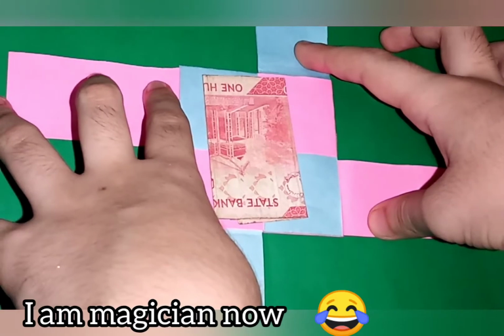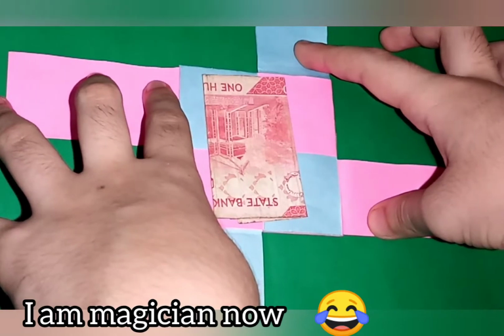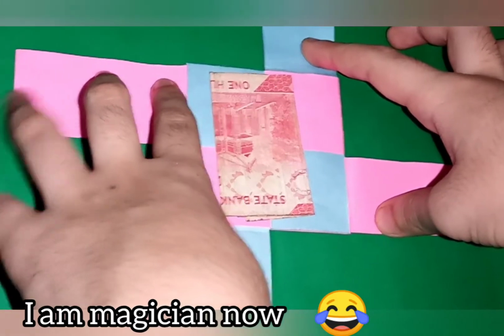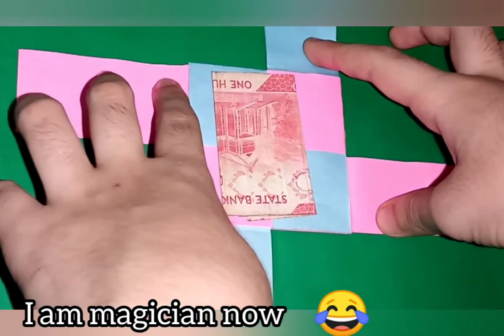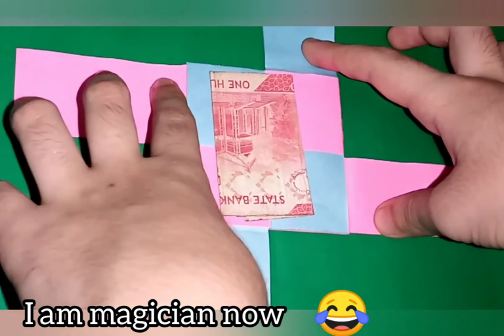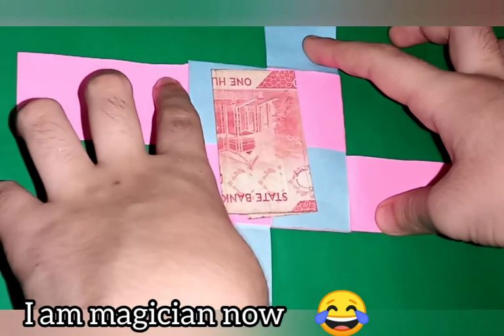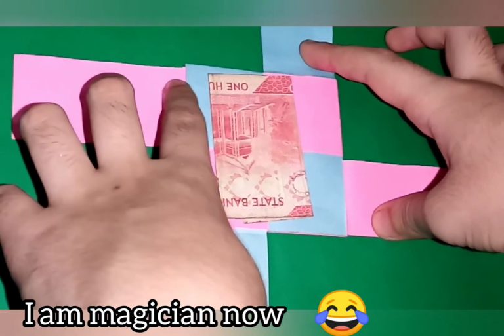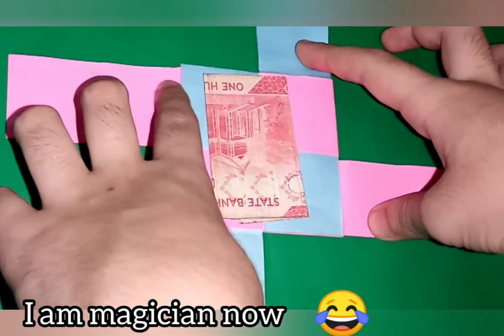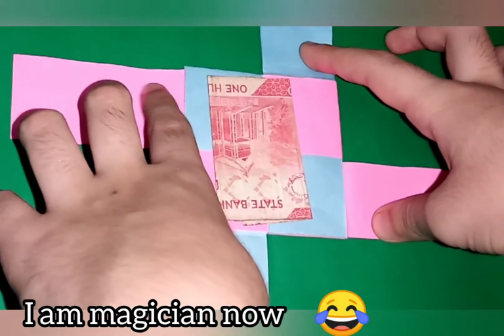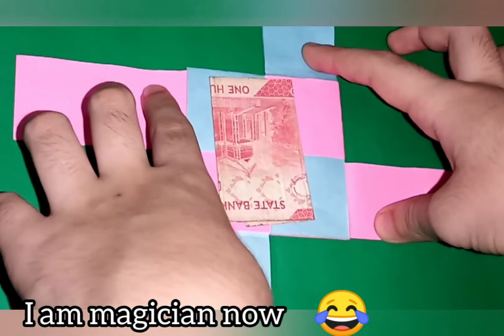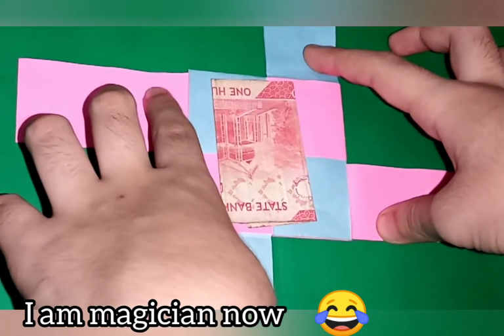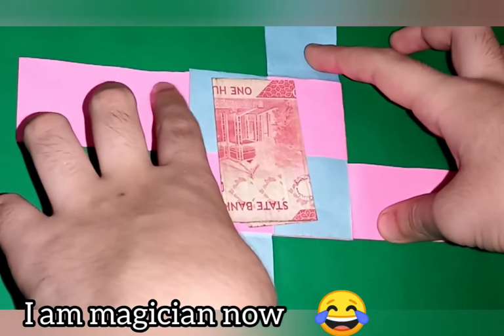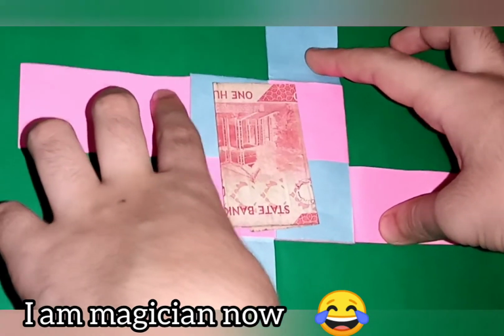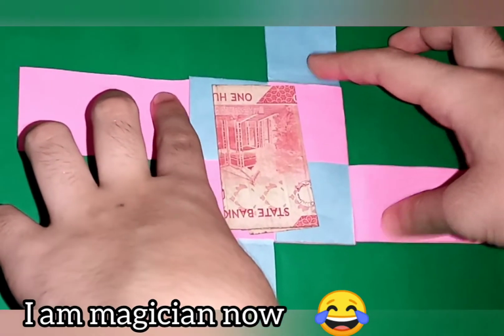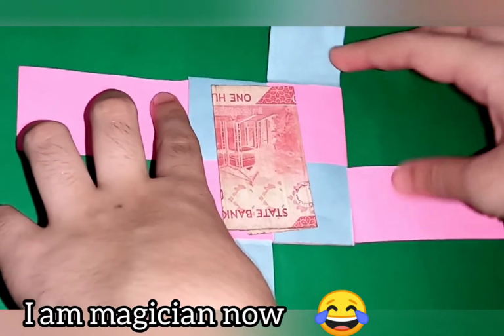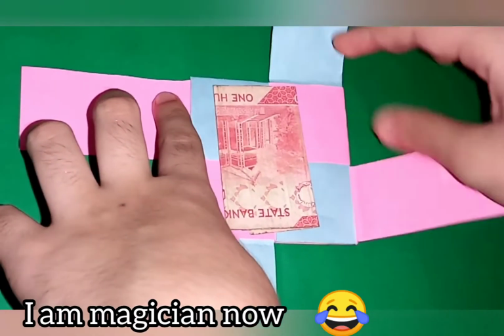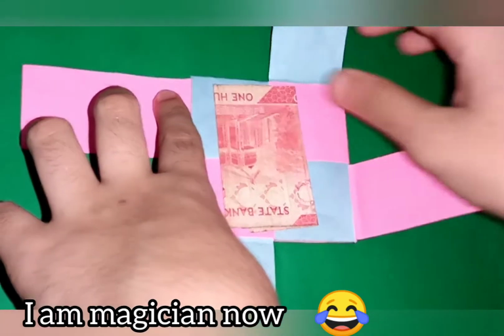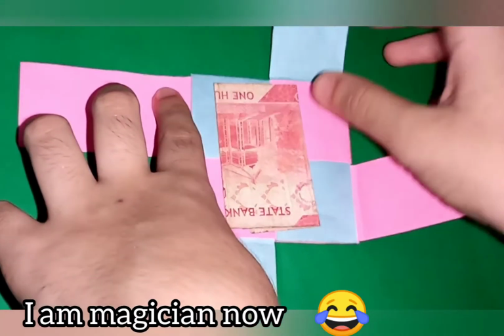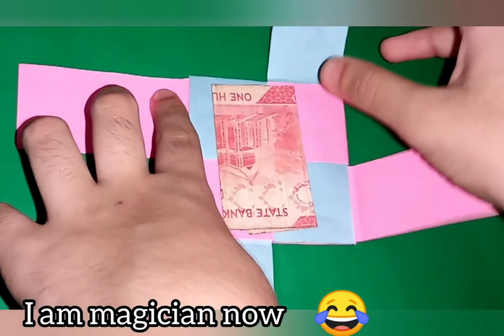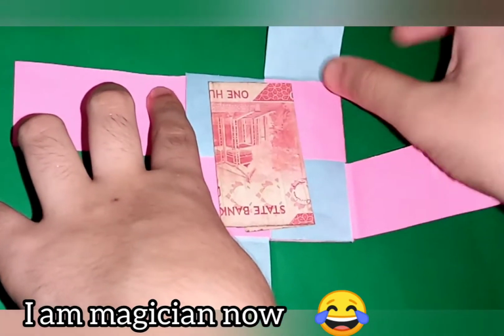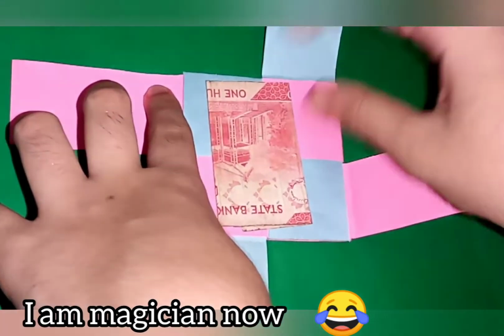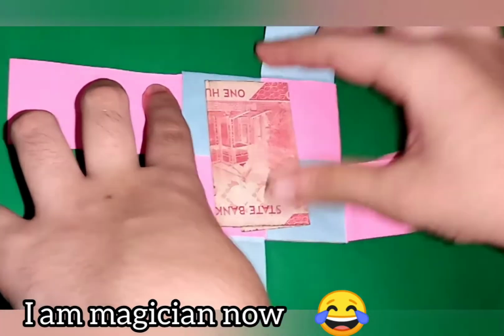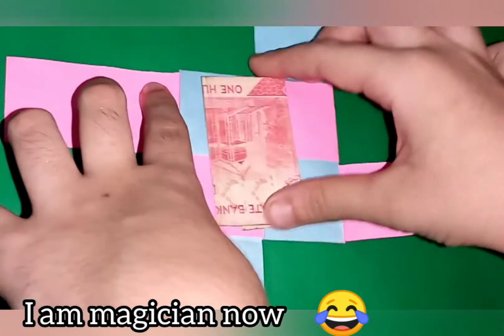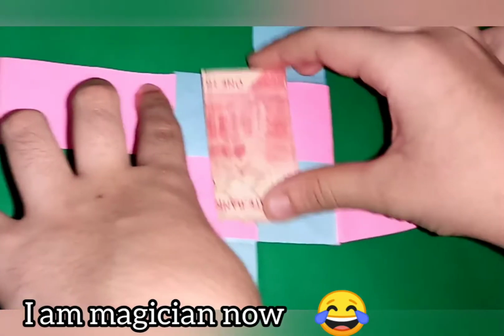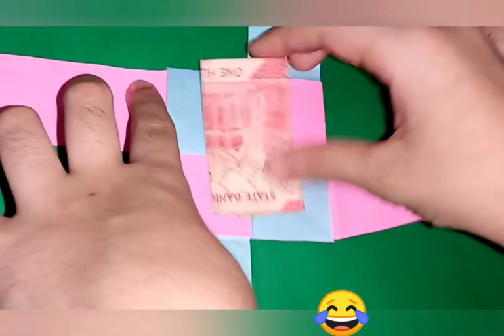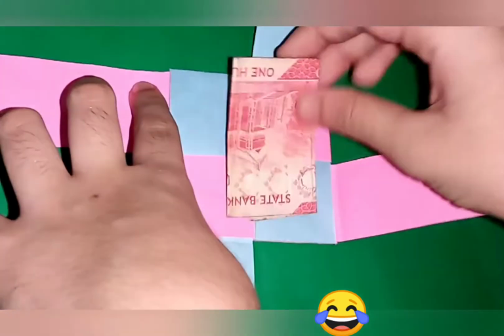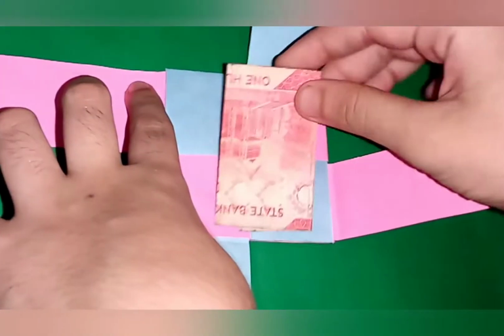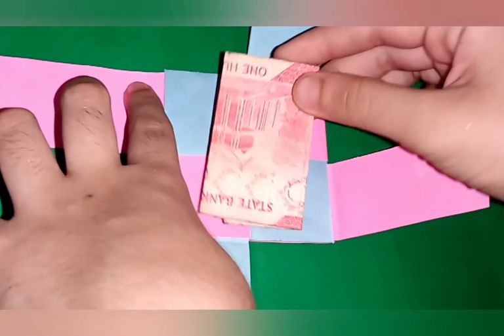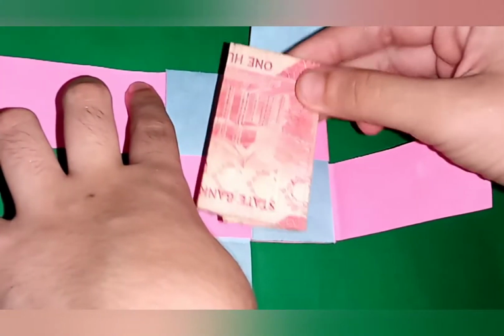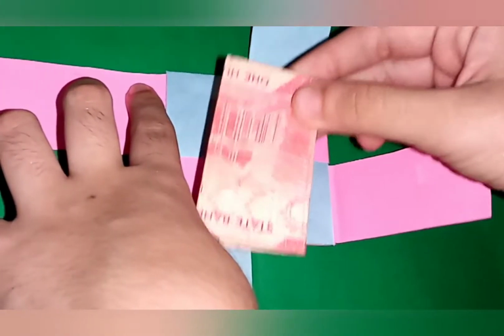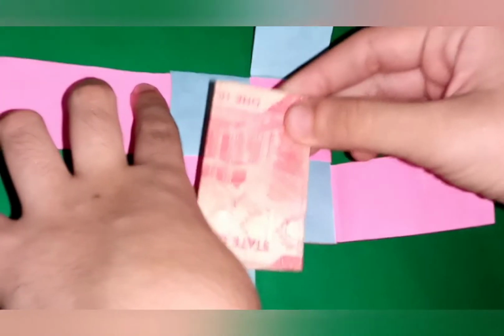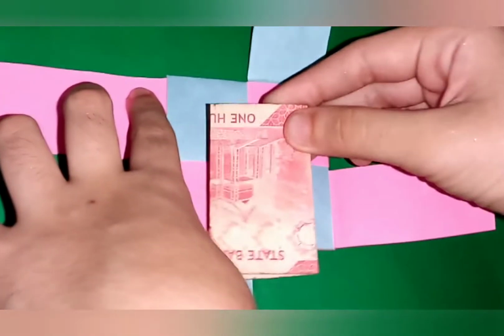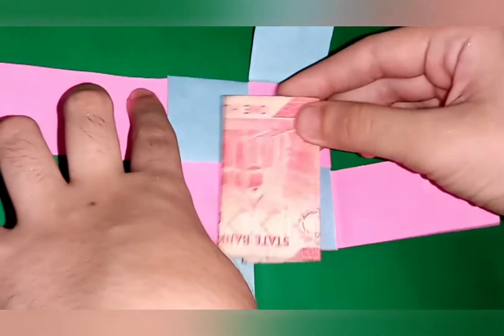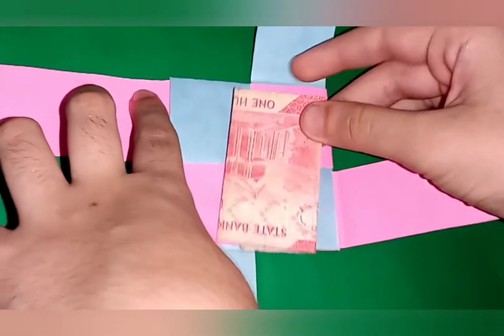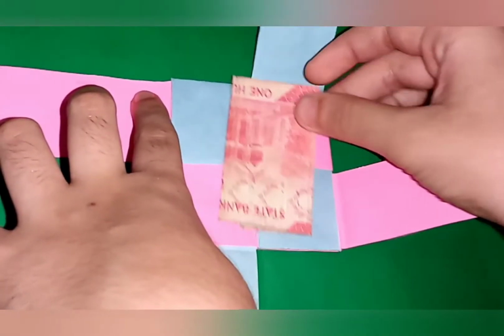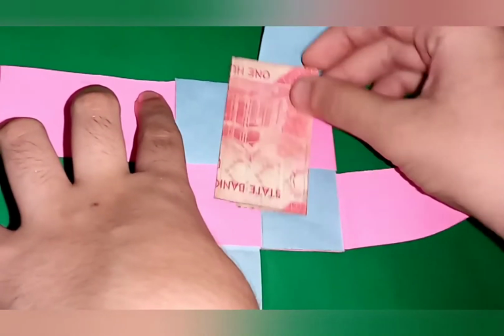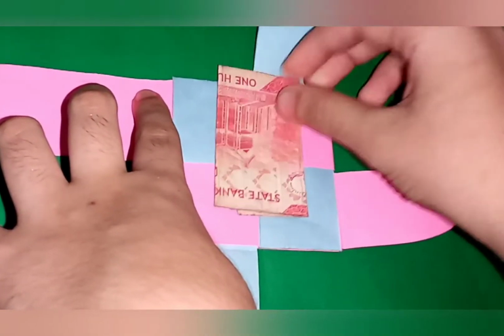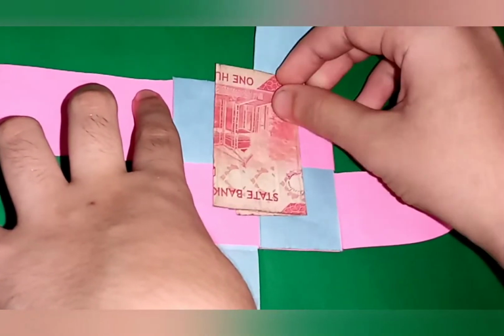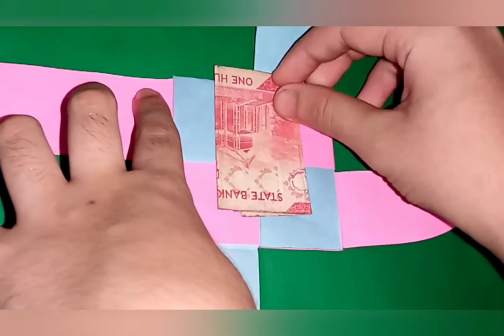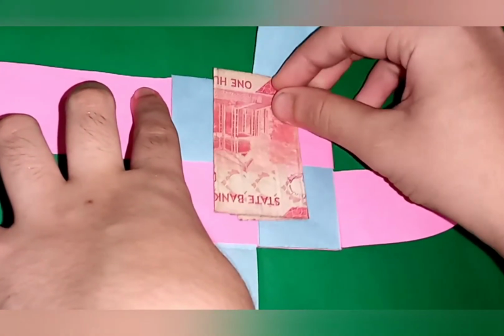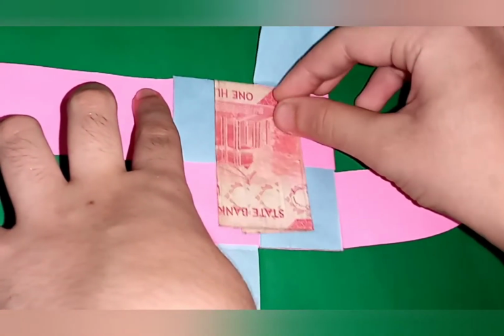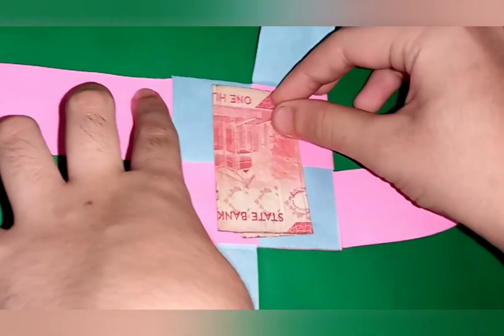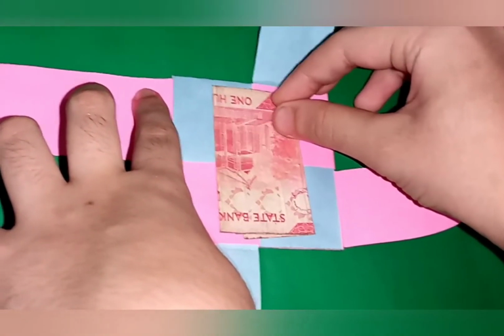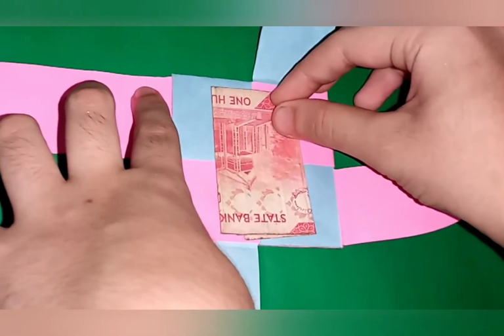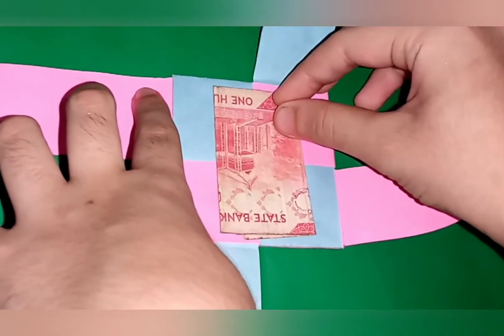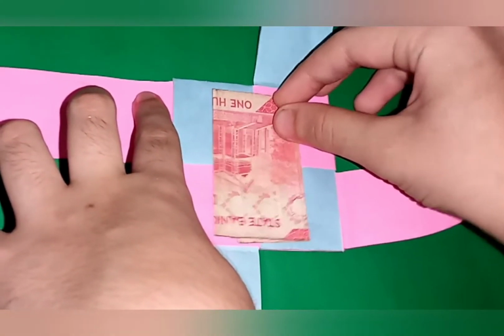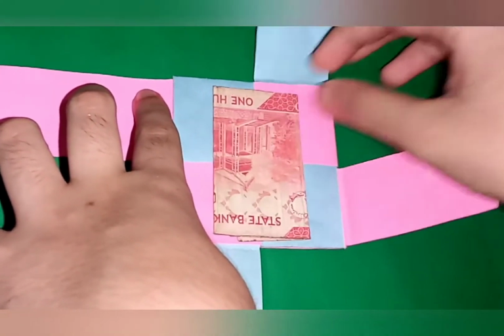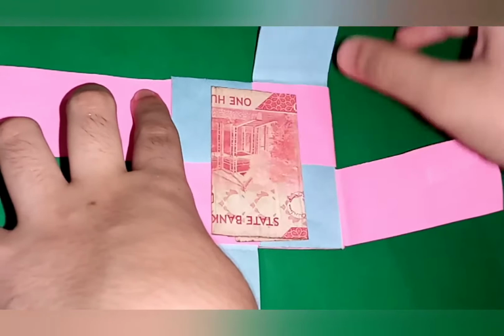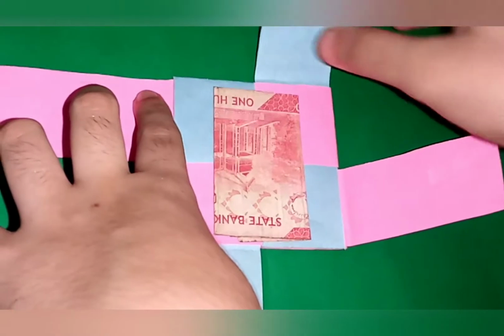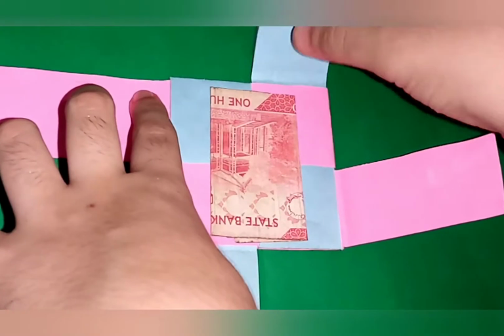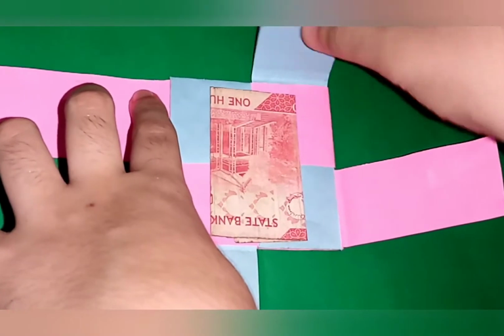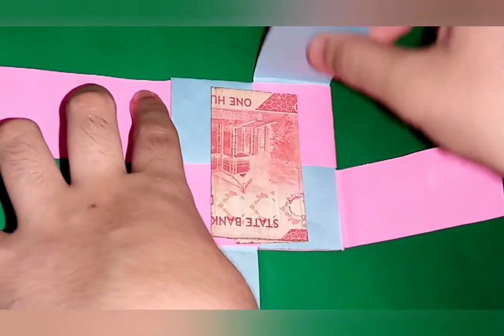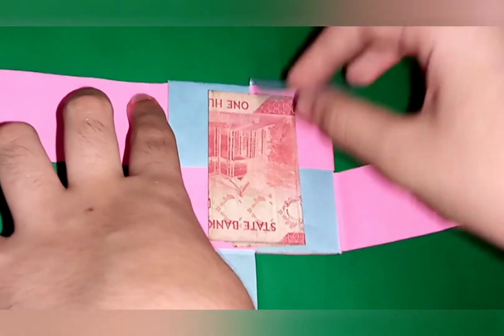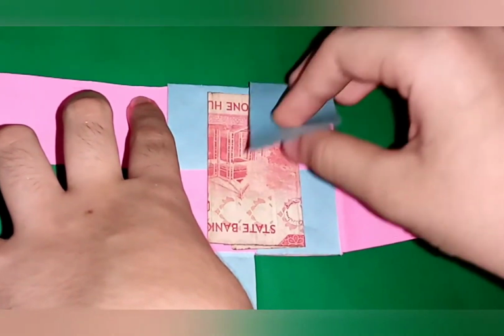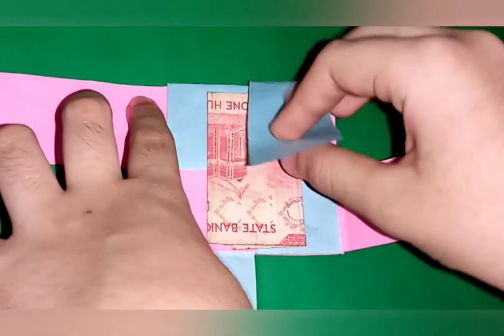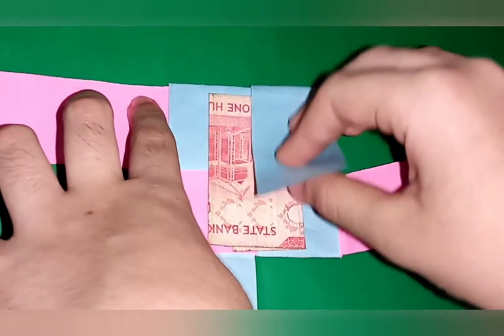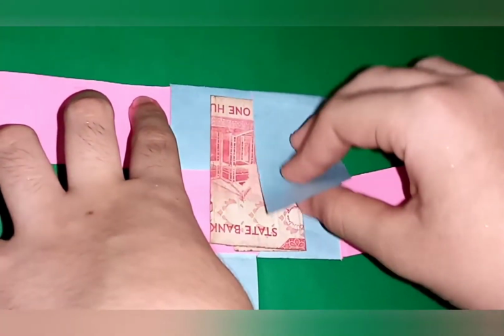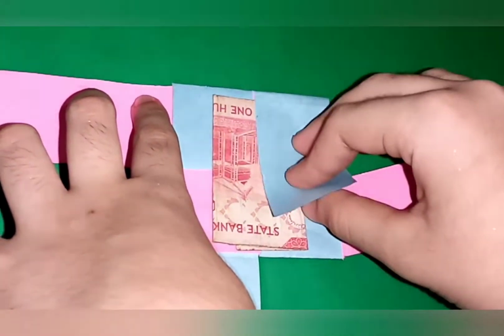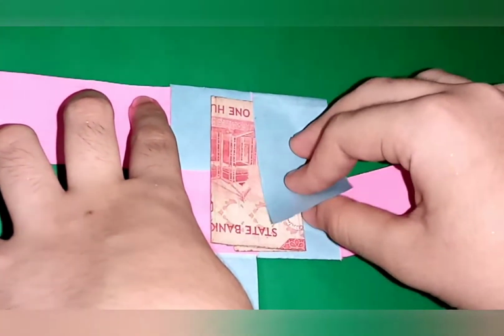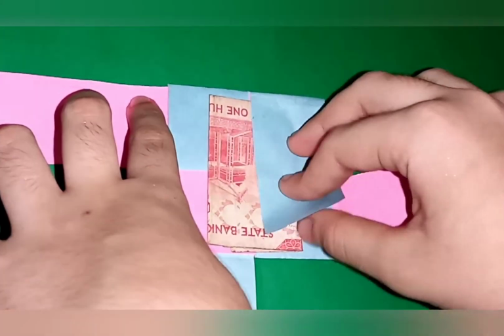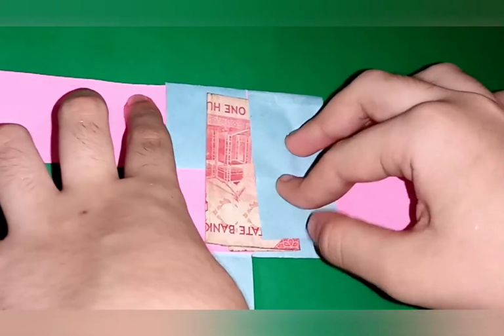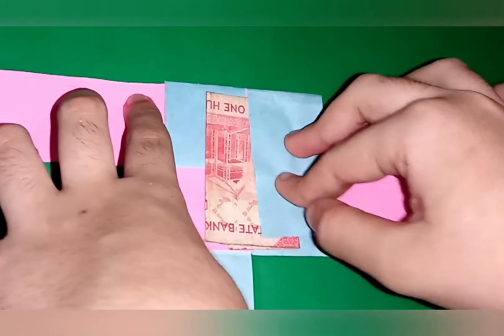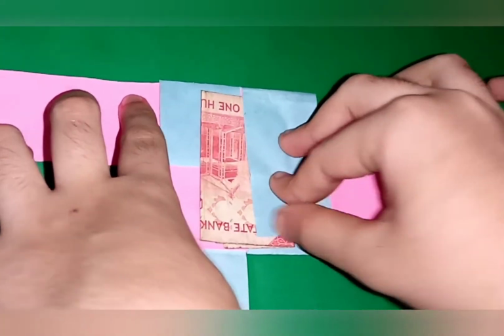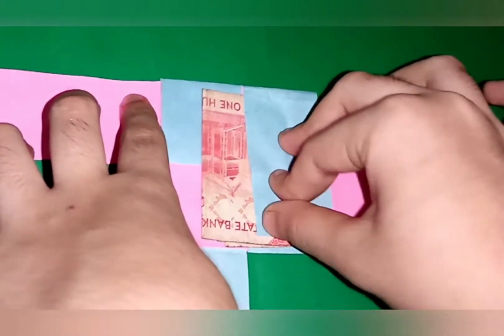Hey guys, you are seeing a magician and I am shooting the magic. So you have to keep money inside it and fold like this.